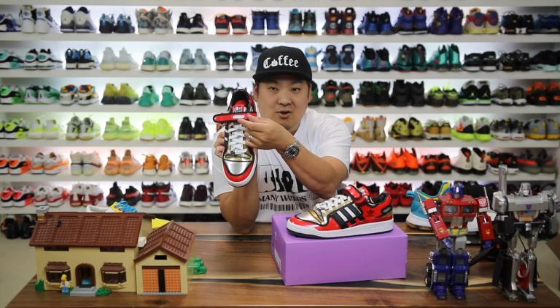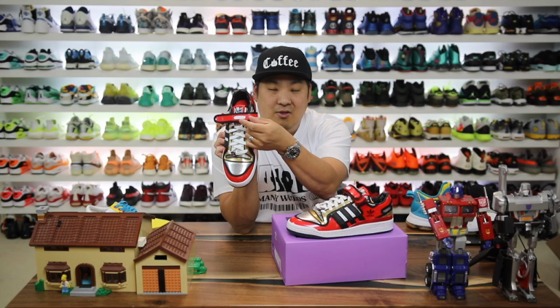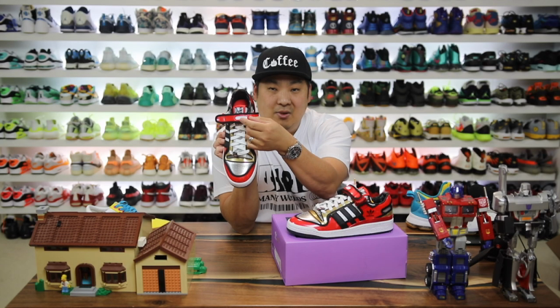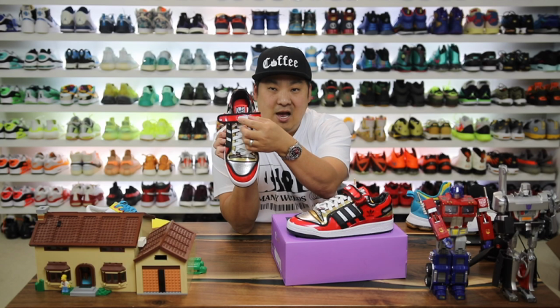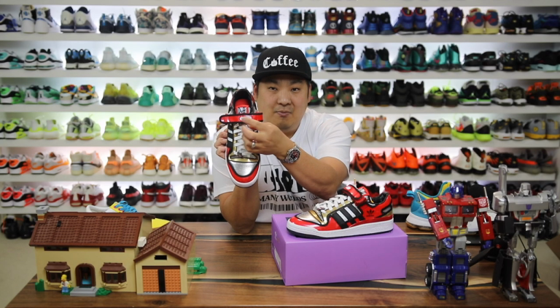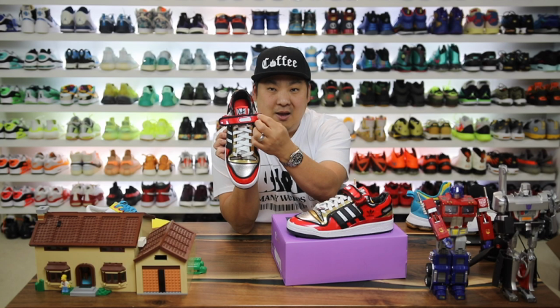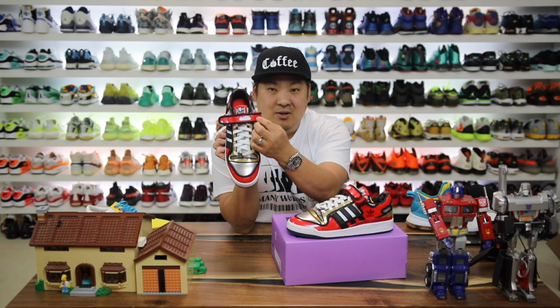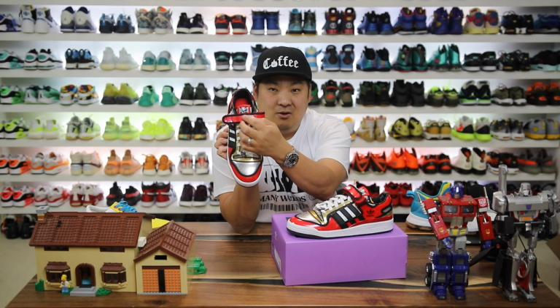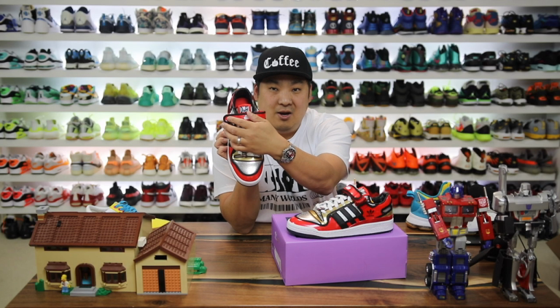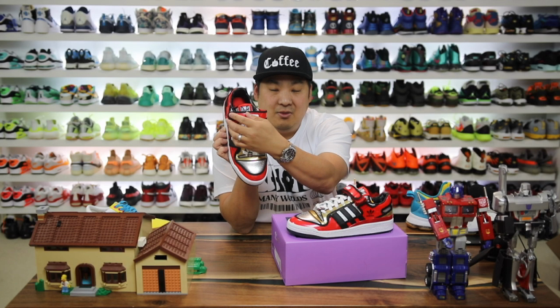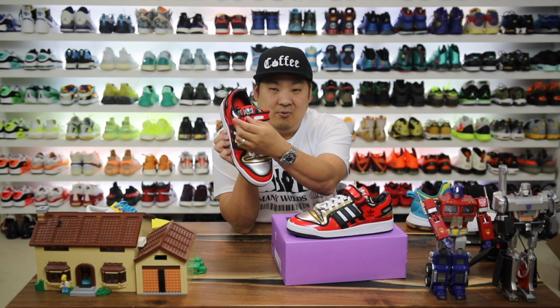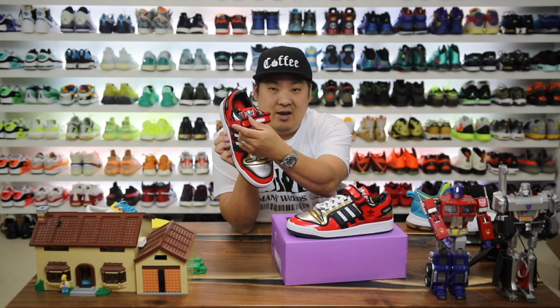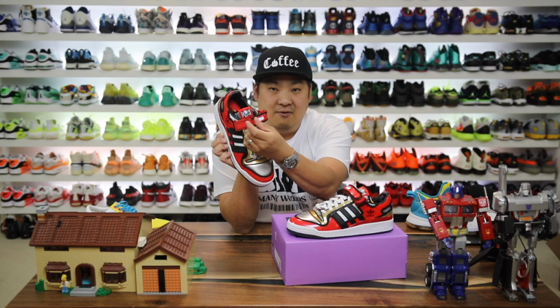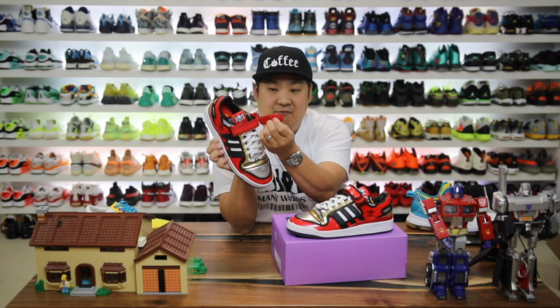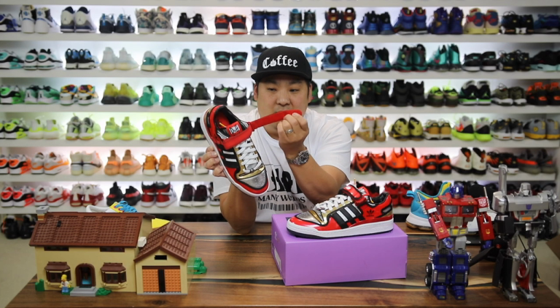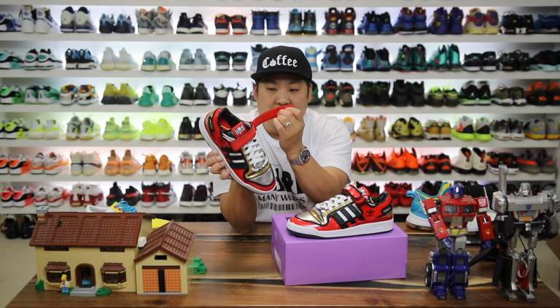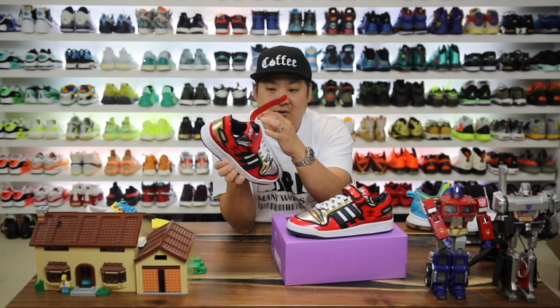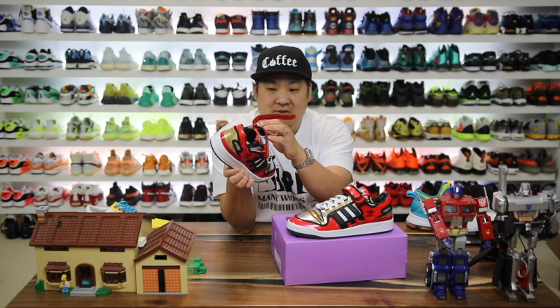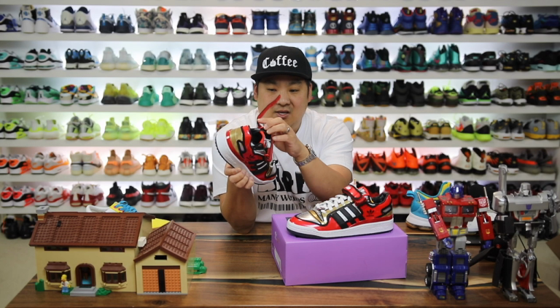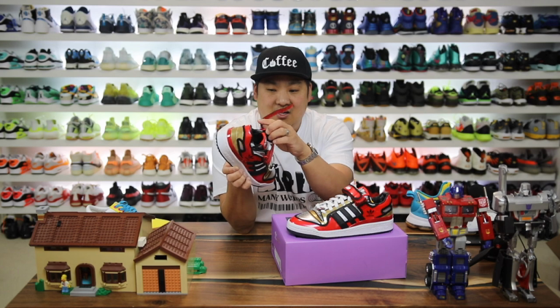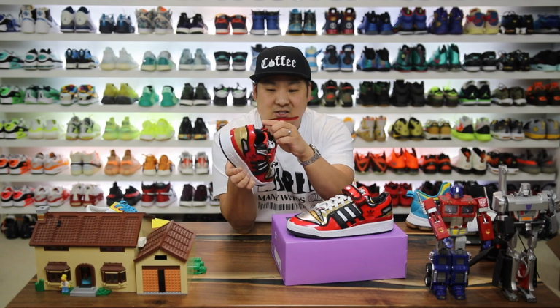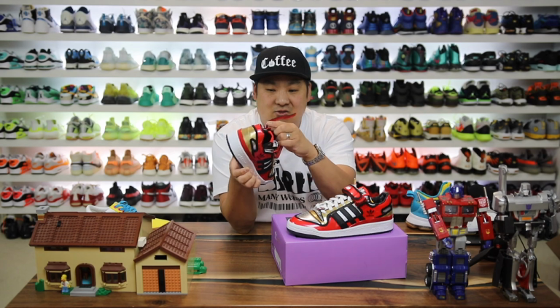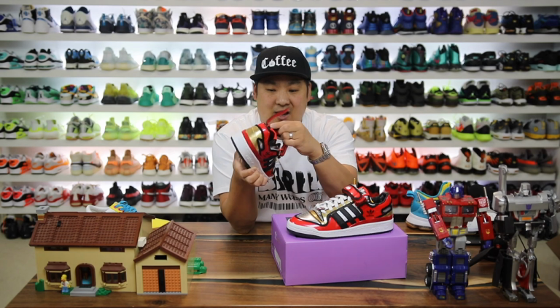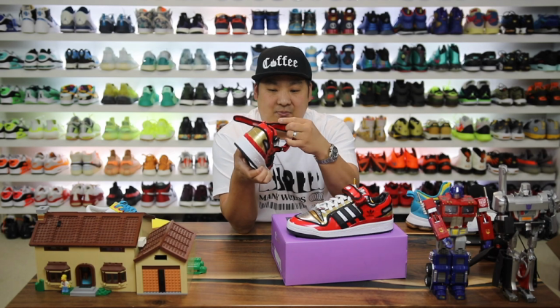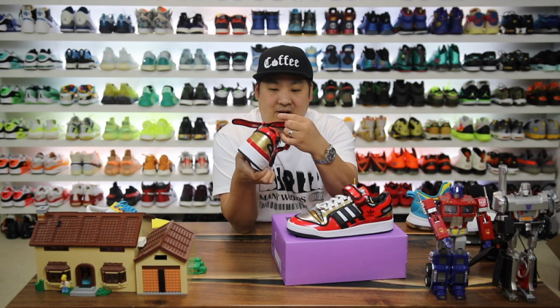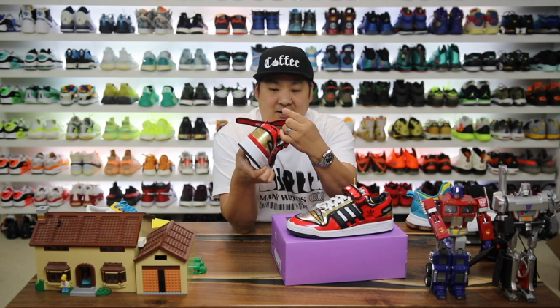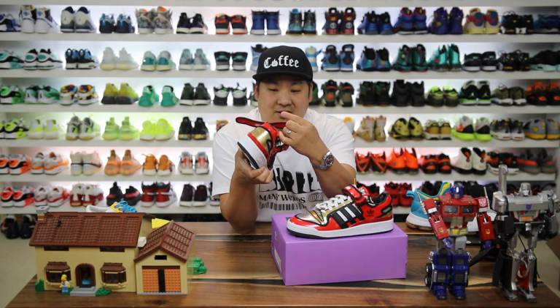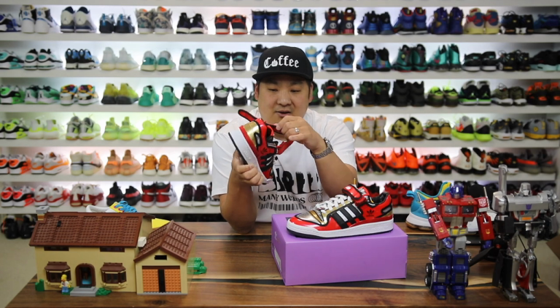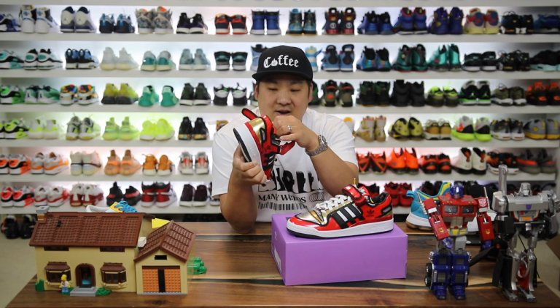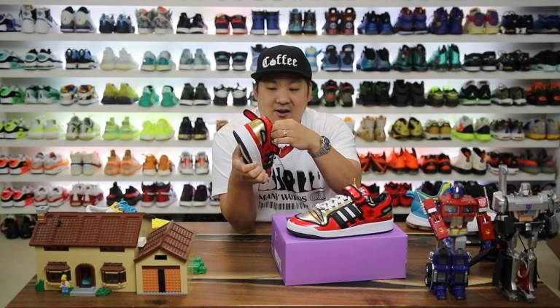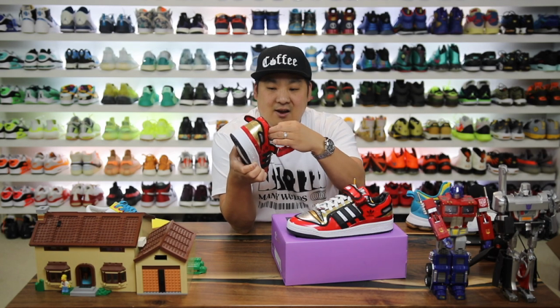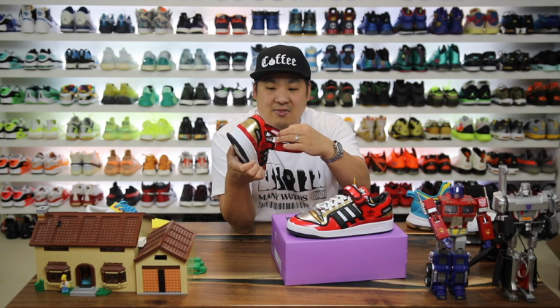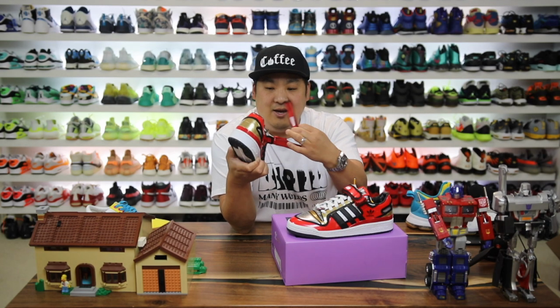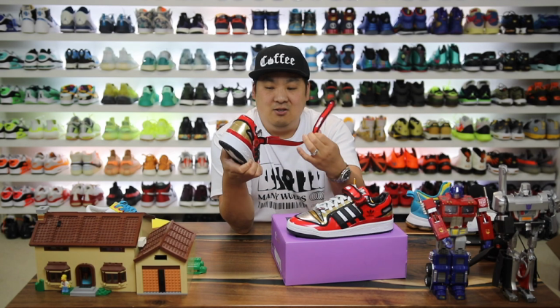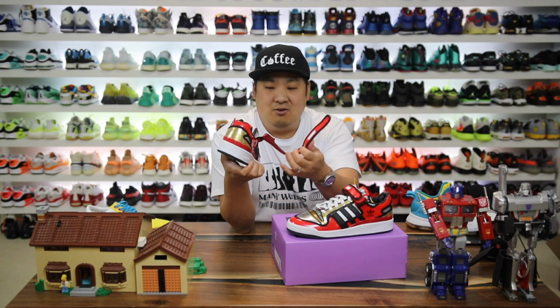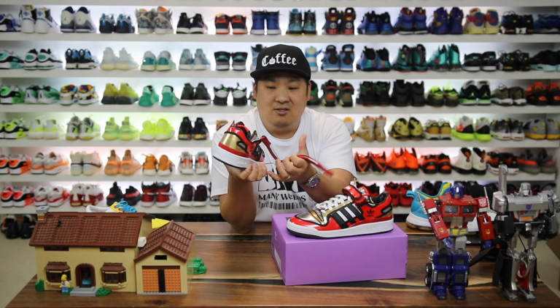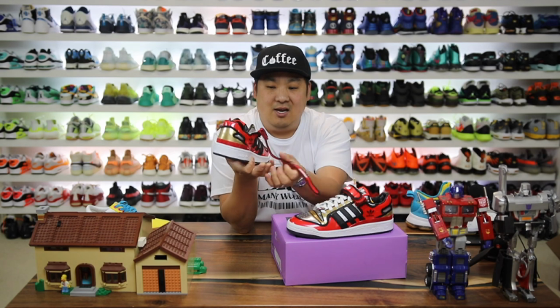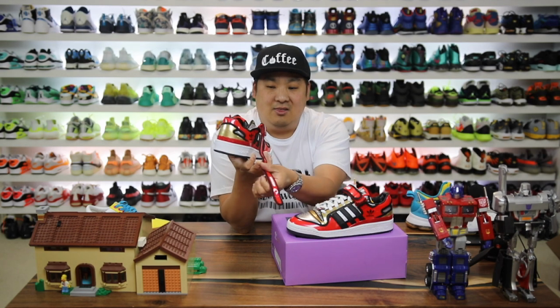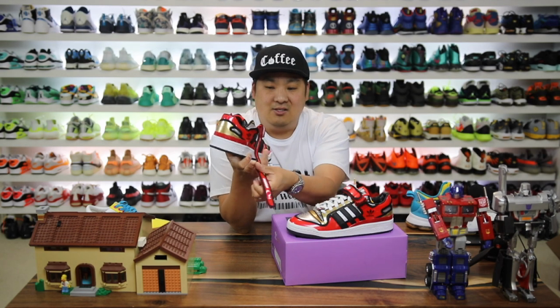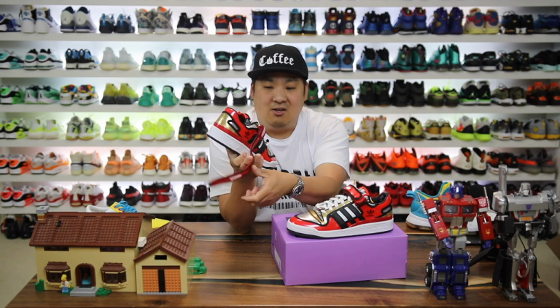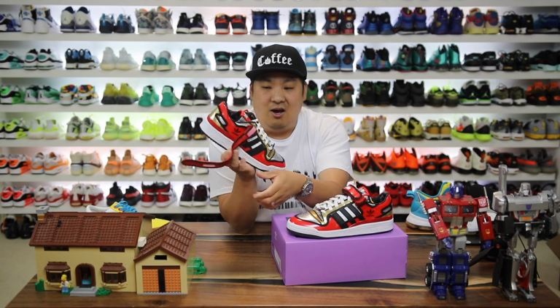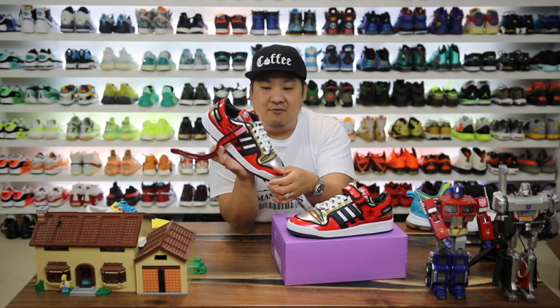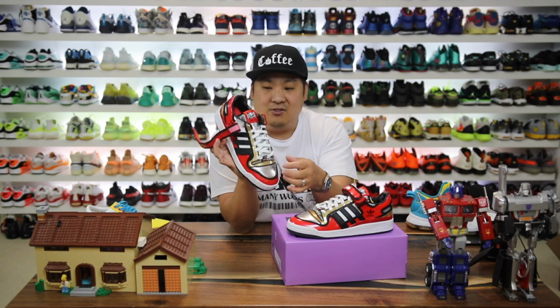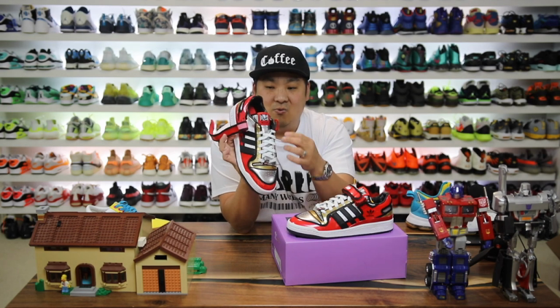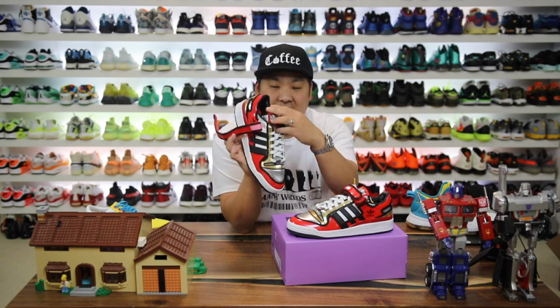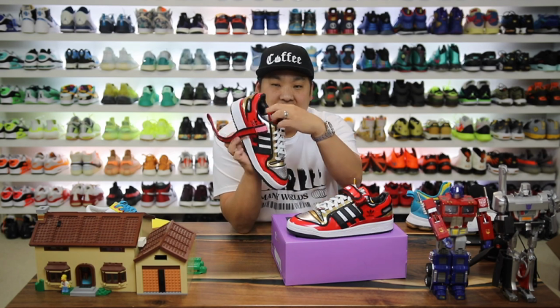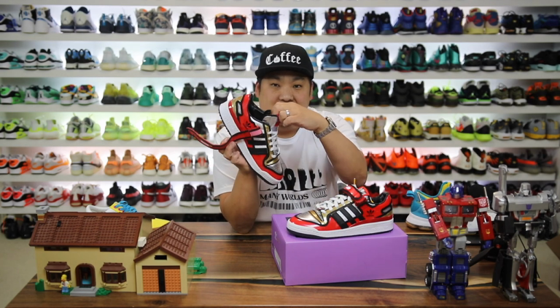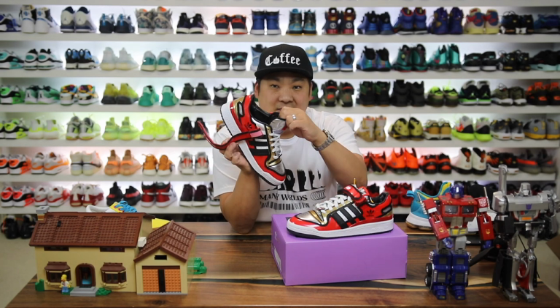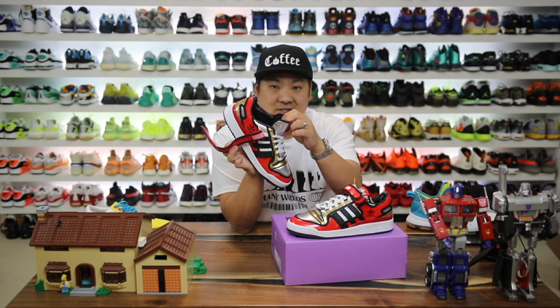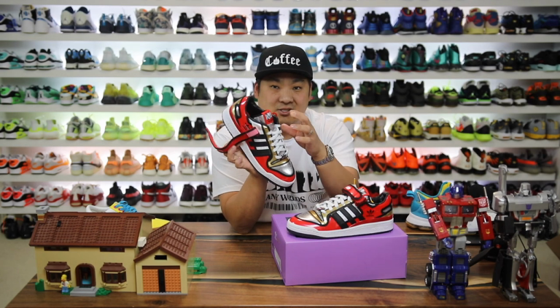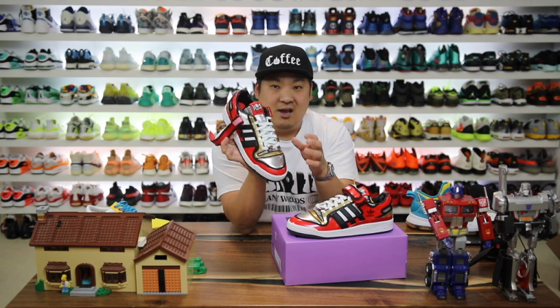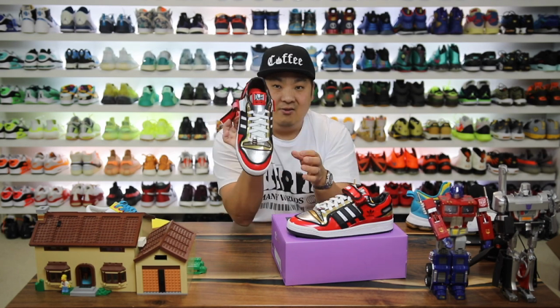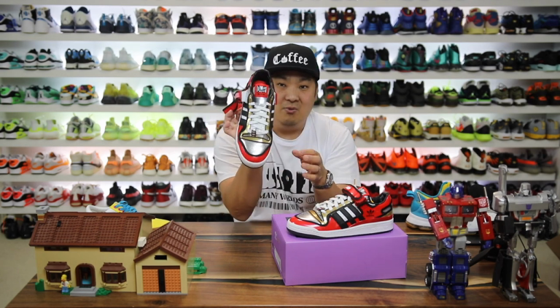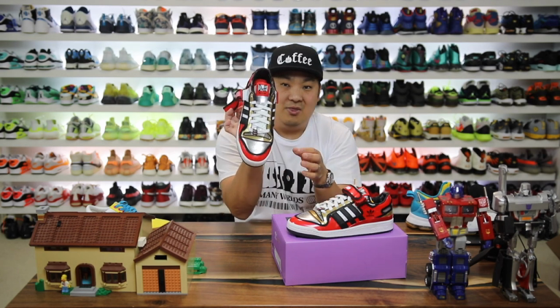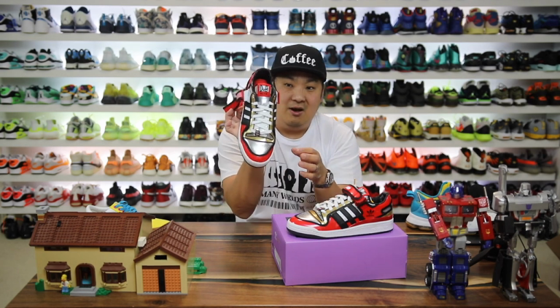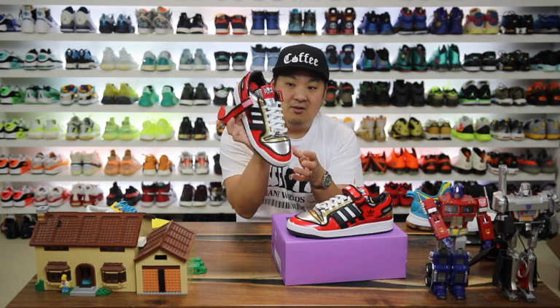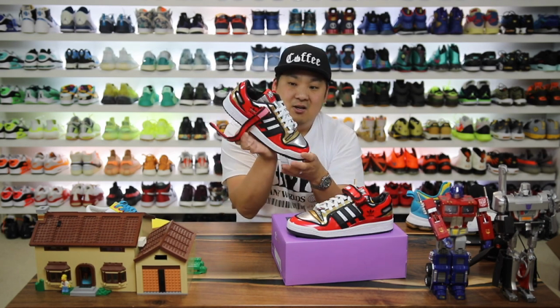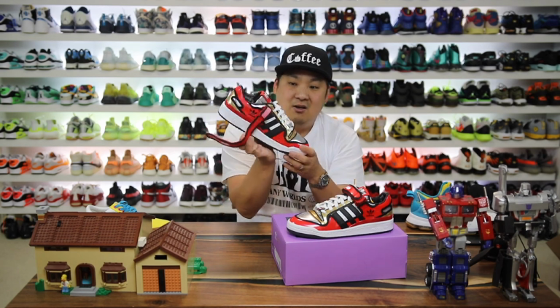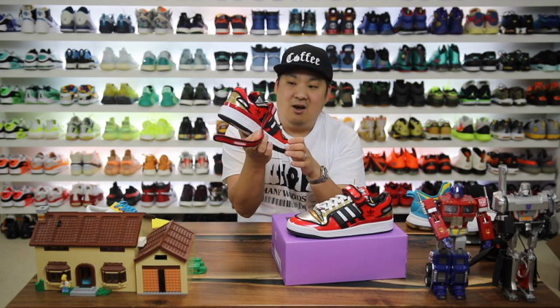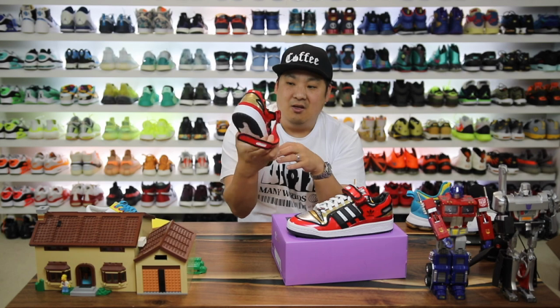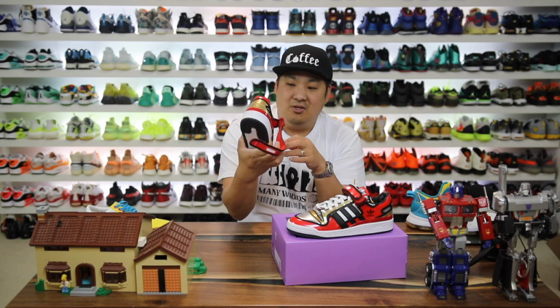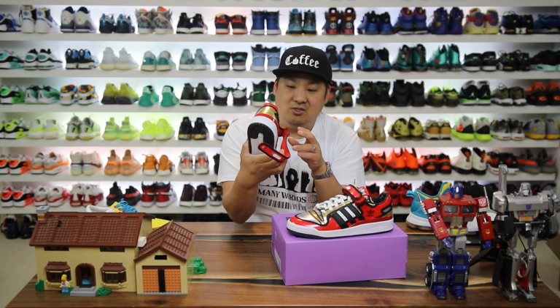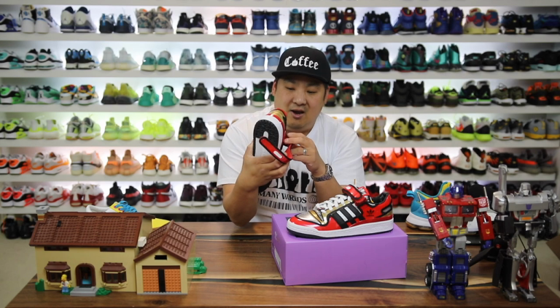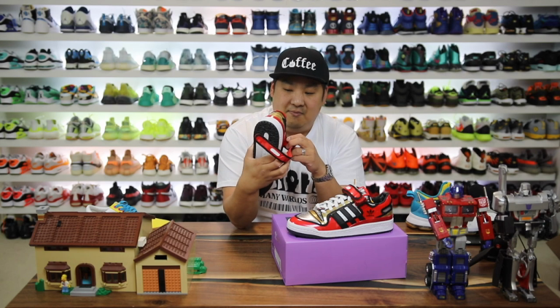You have the black piping around the red strap, and you can take the strap off as well and just wear it without.